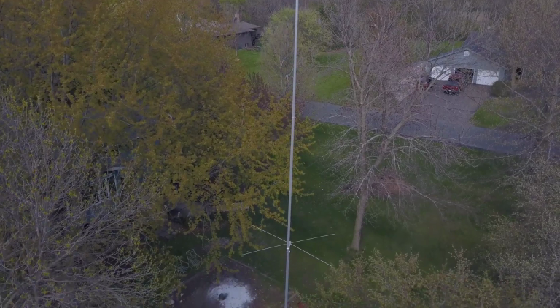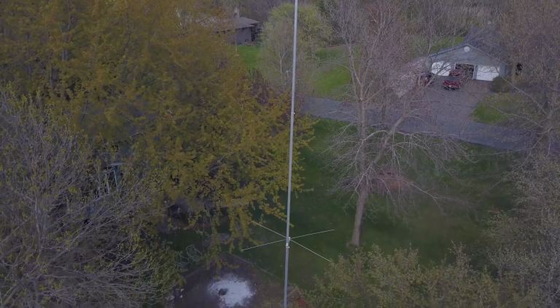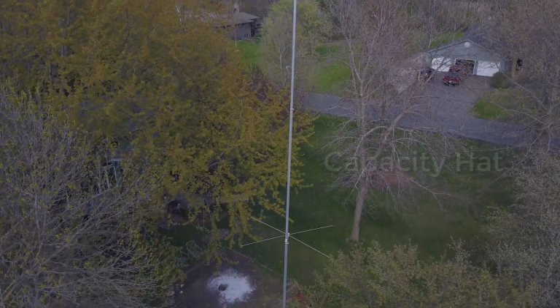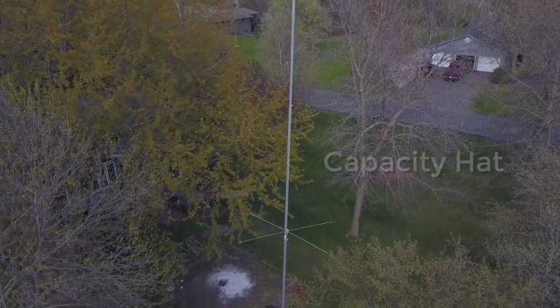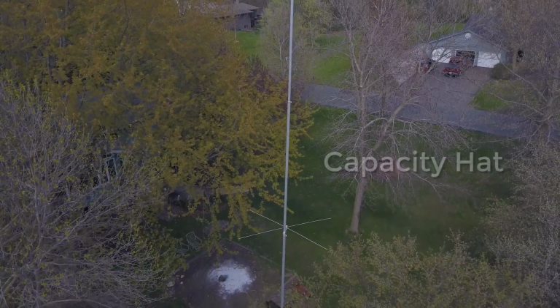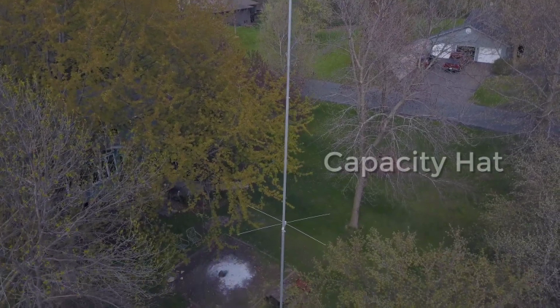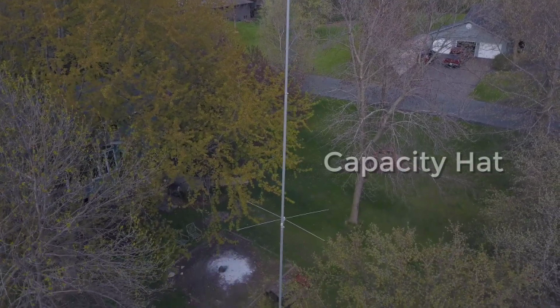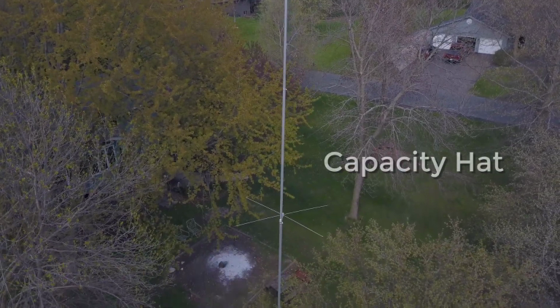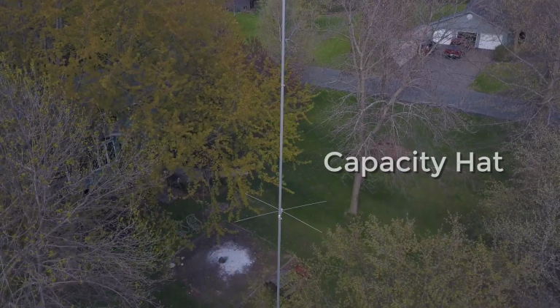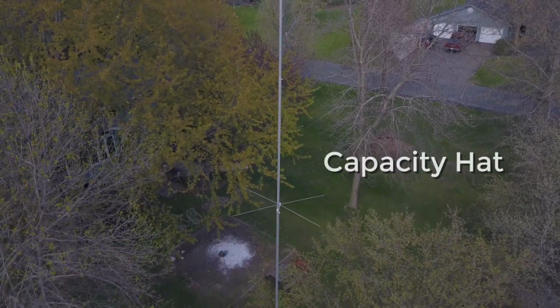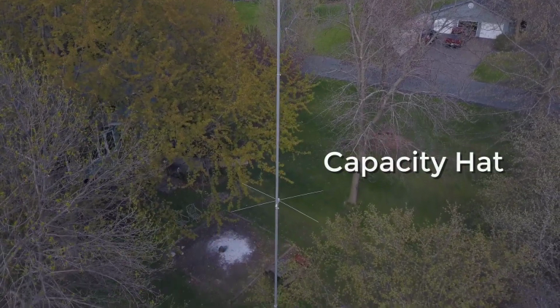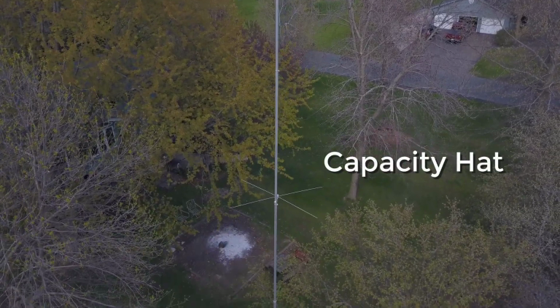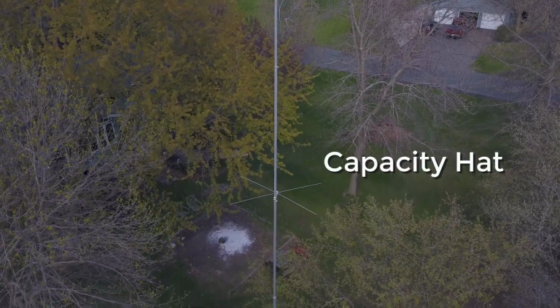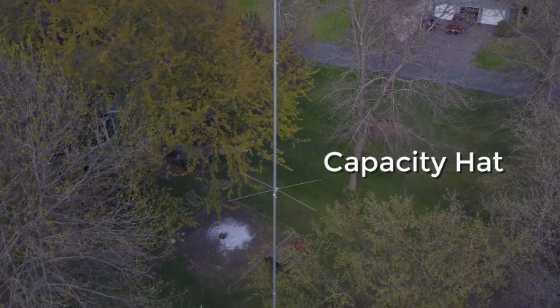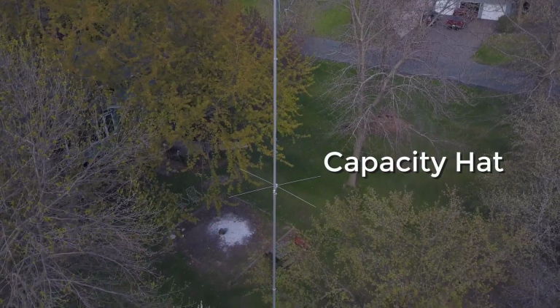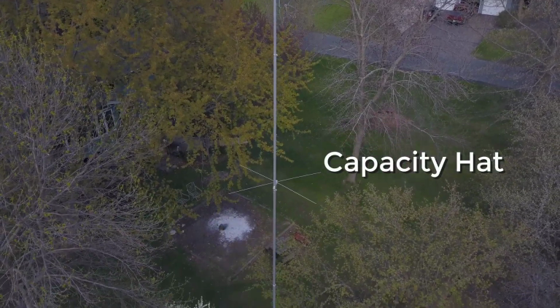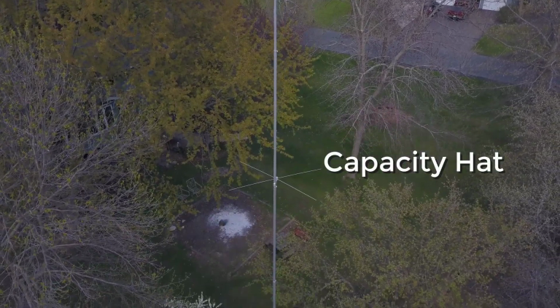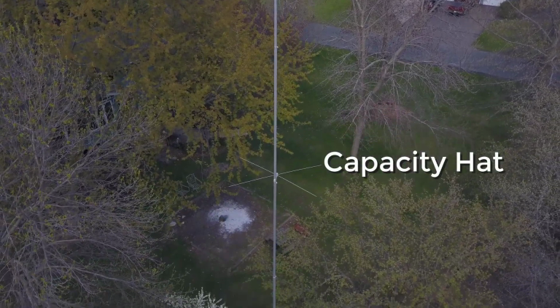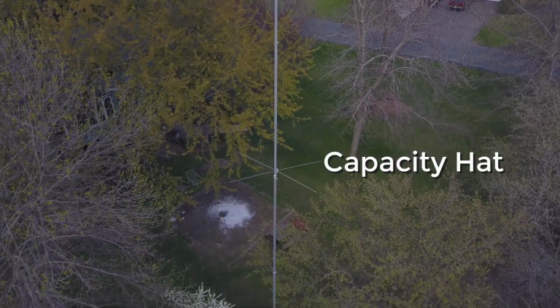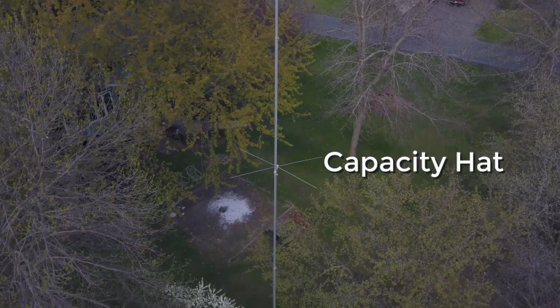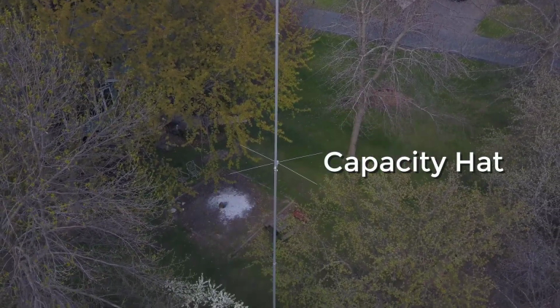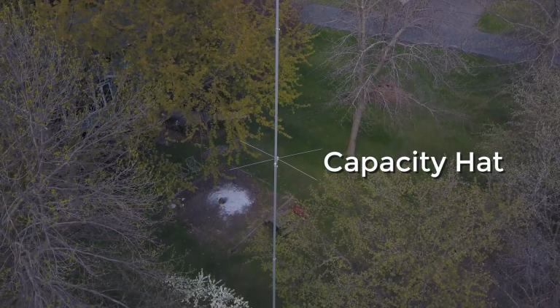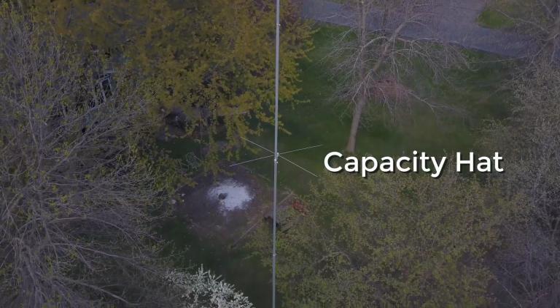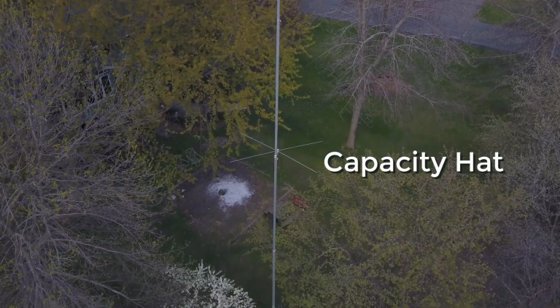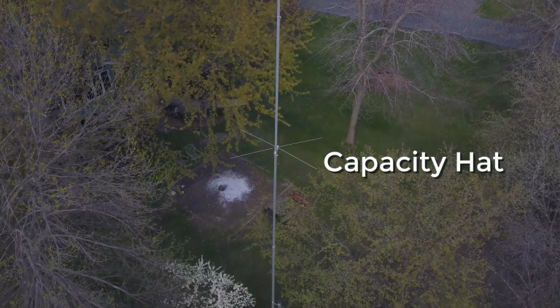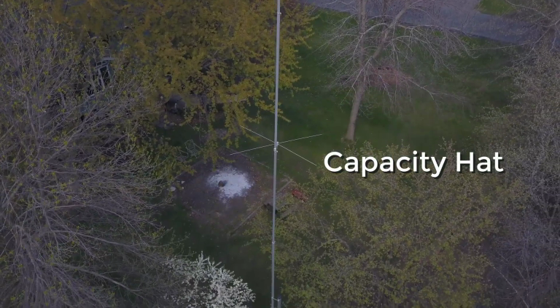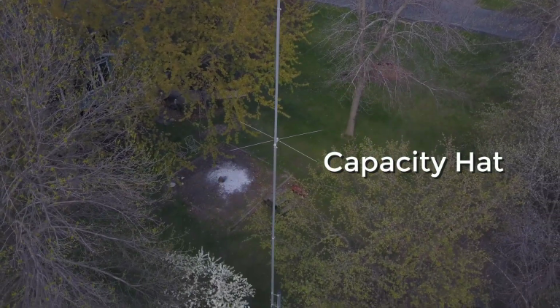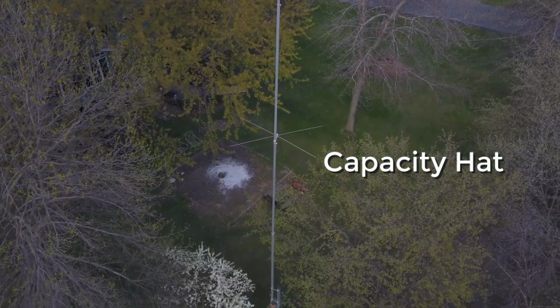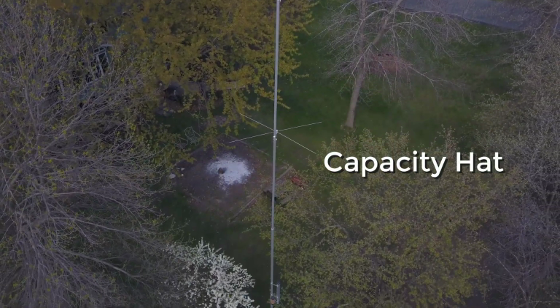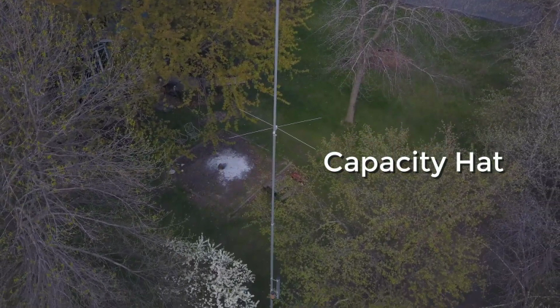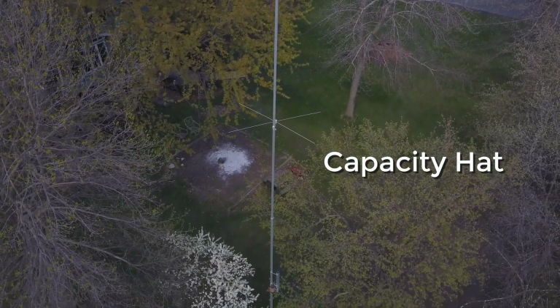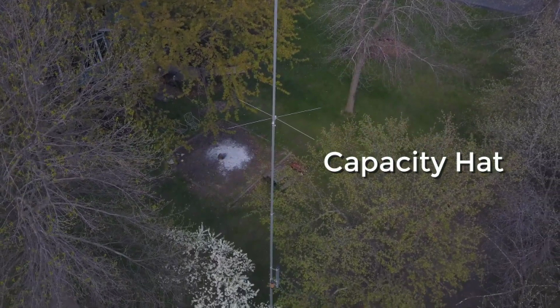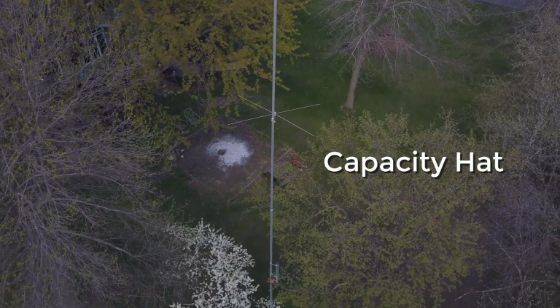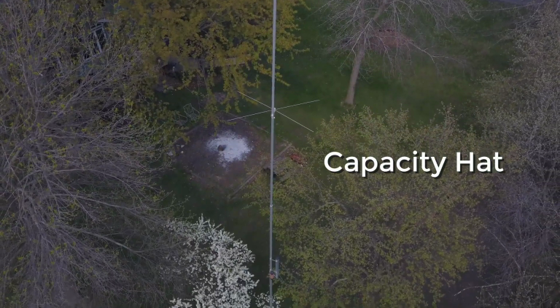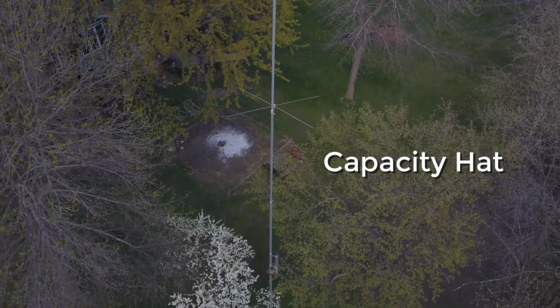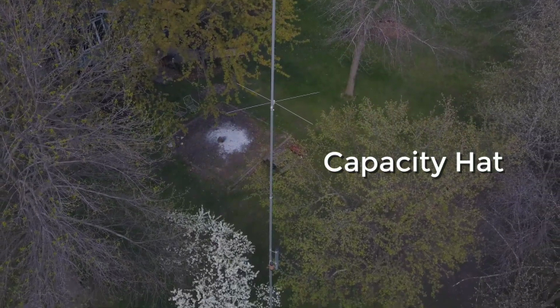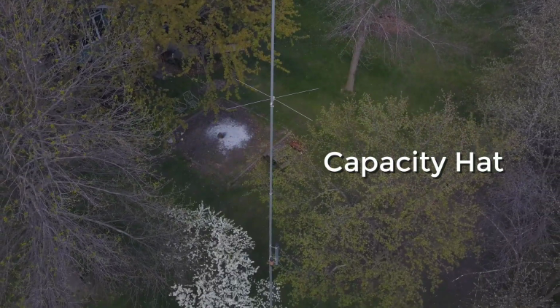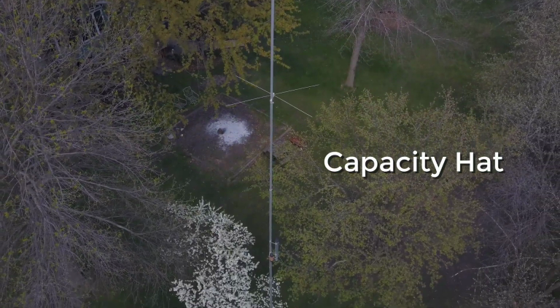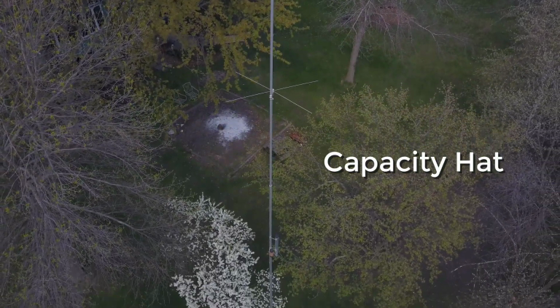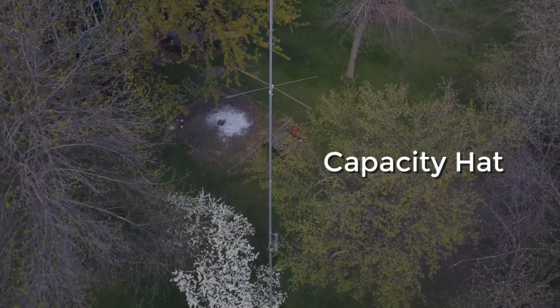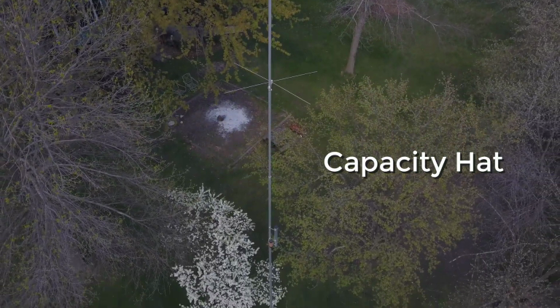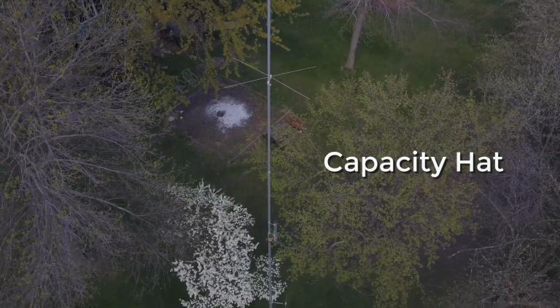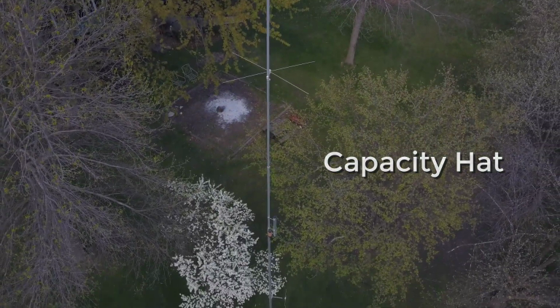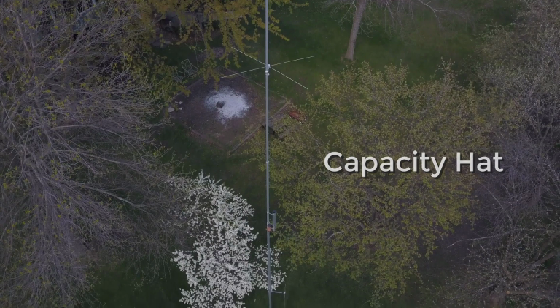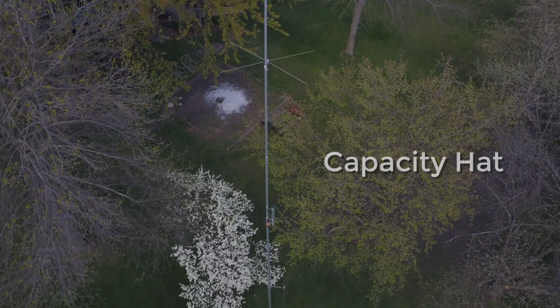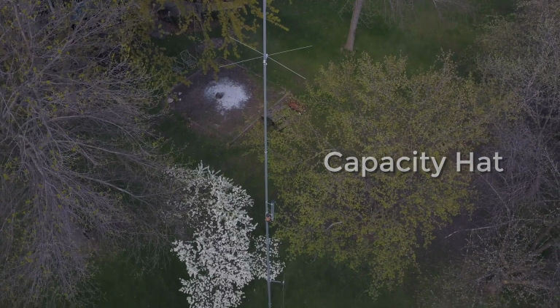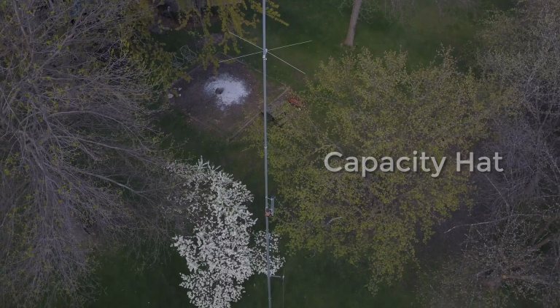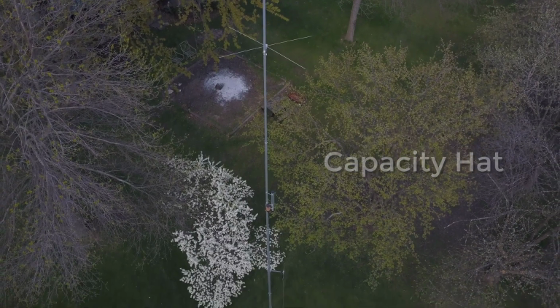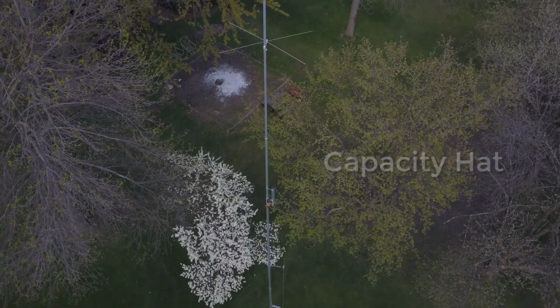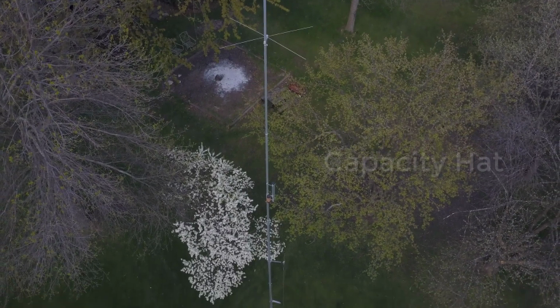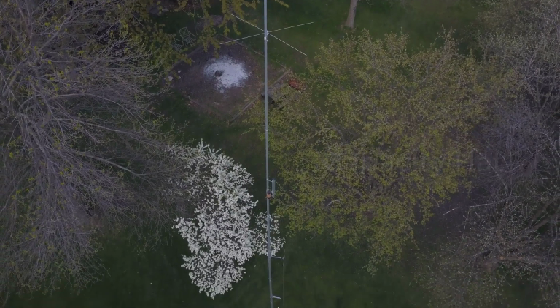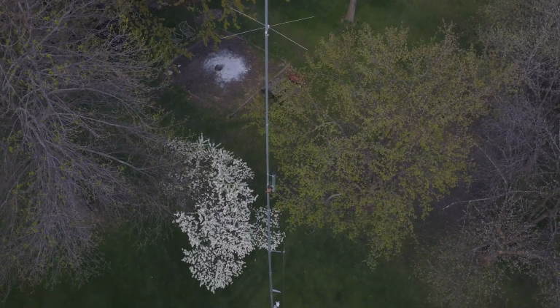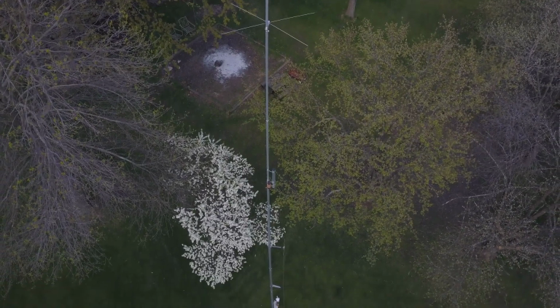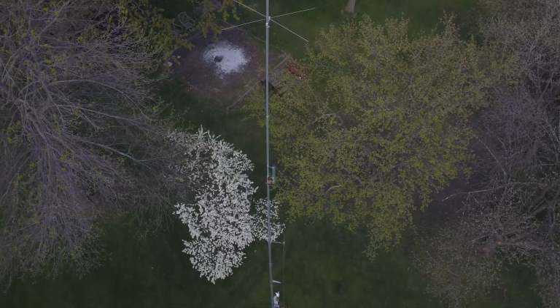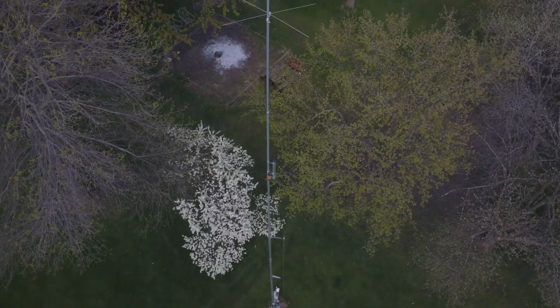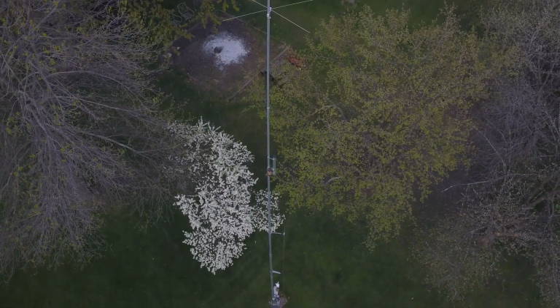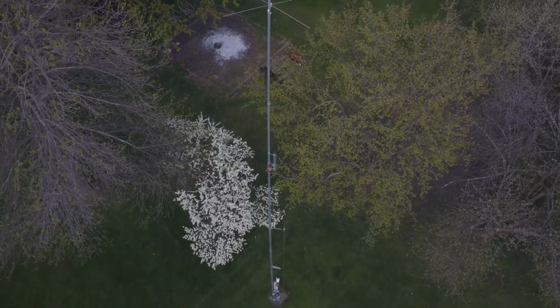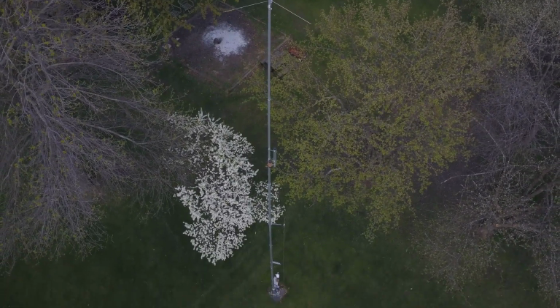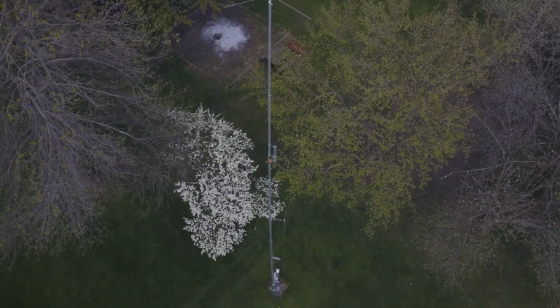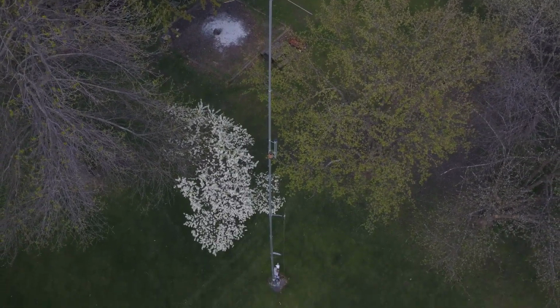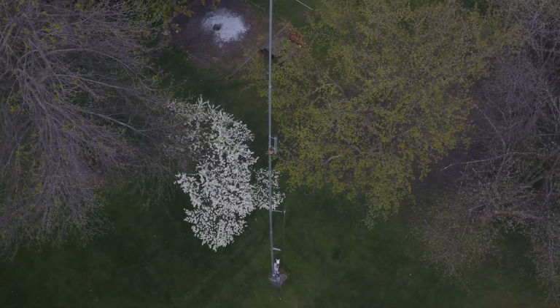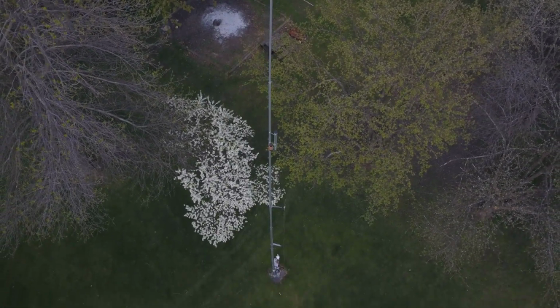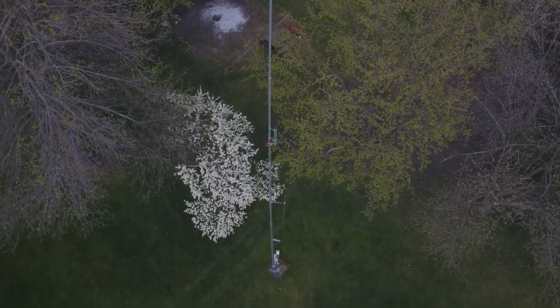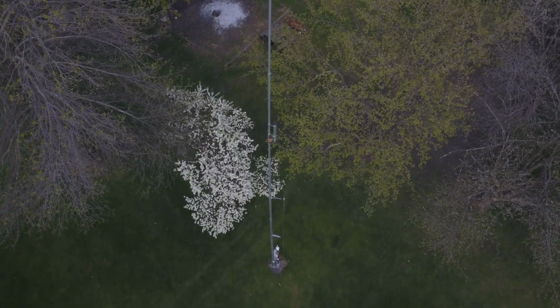I've had this antenna for about 6 years now, and it still provides me with the same performance it did when it was new.